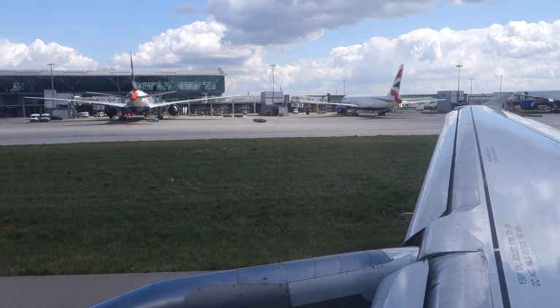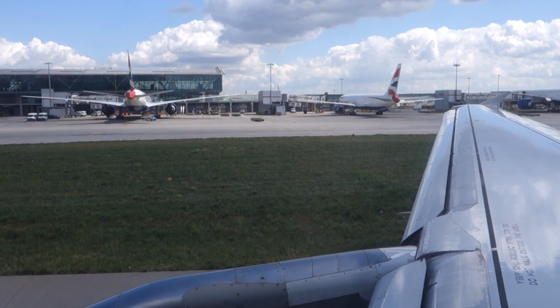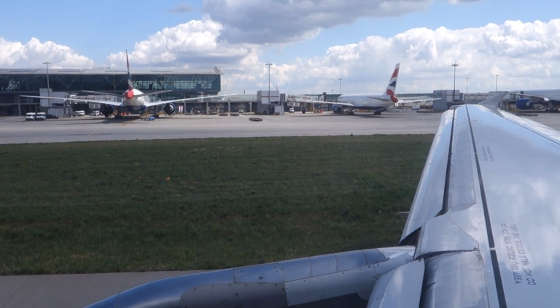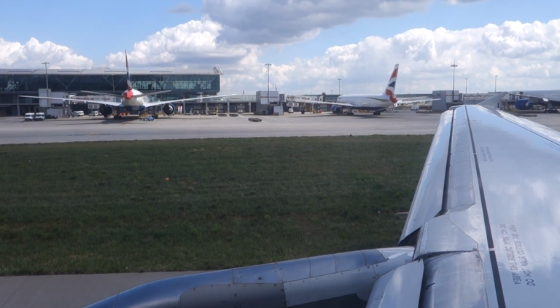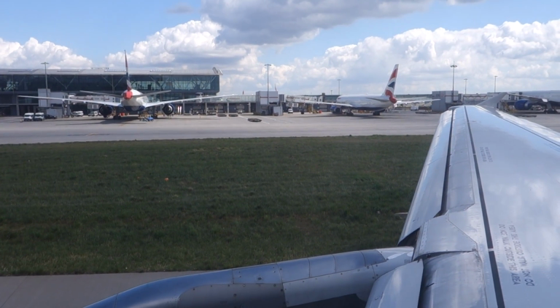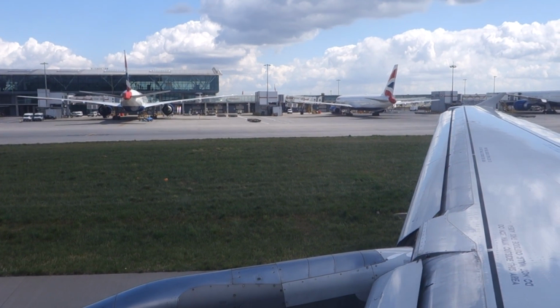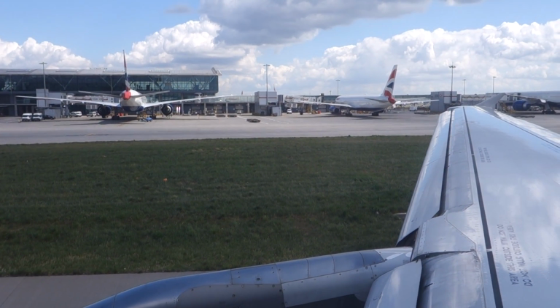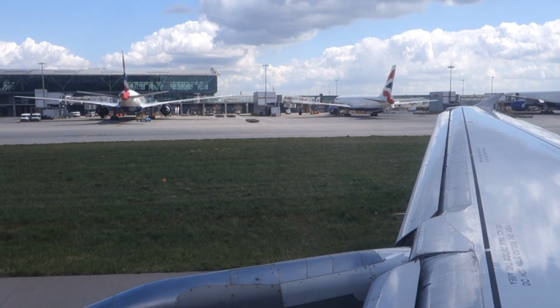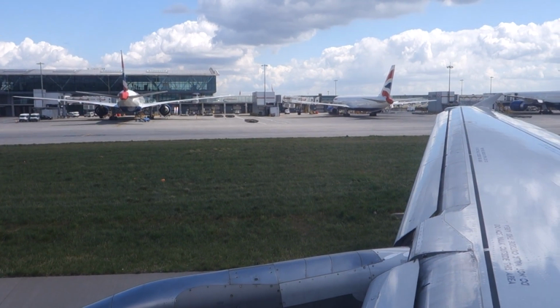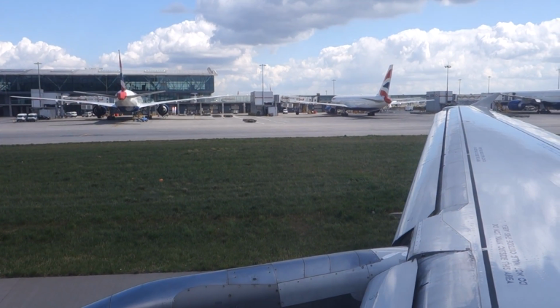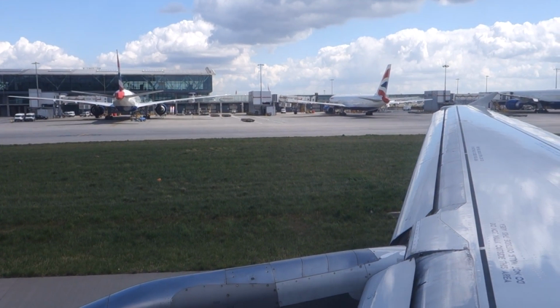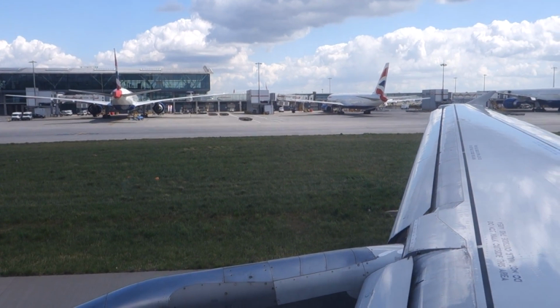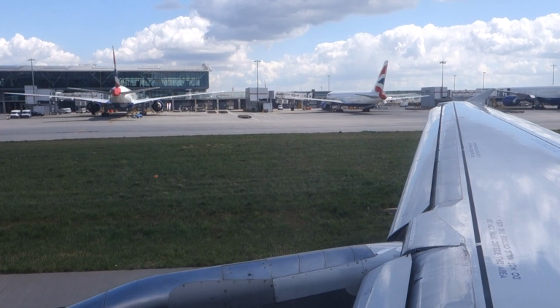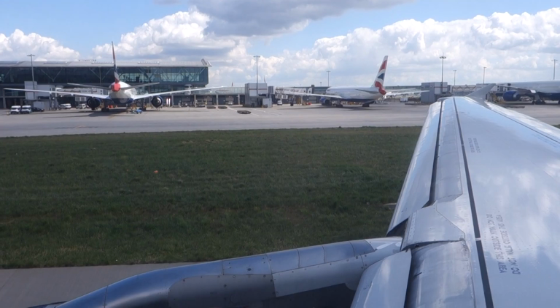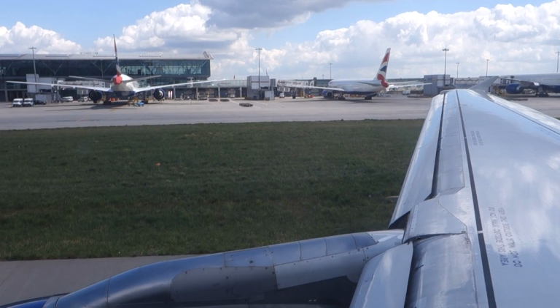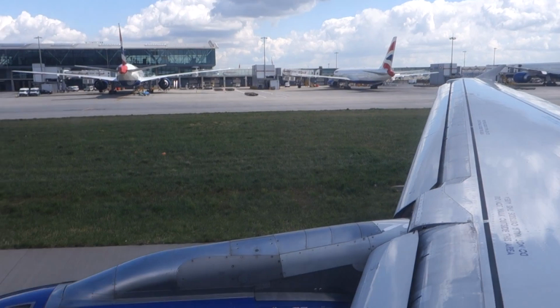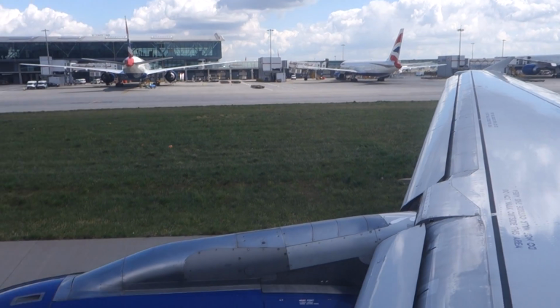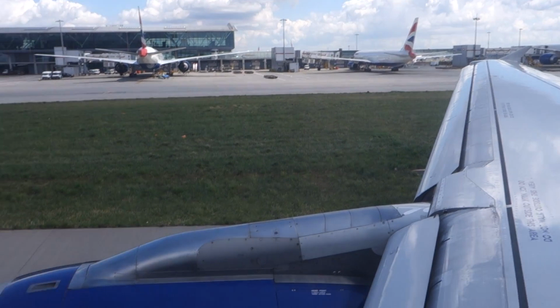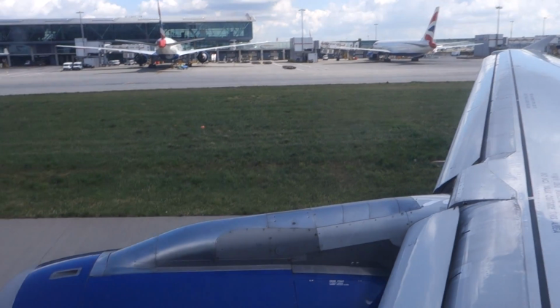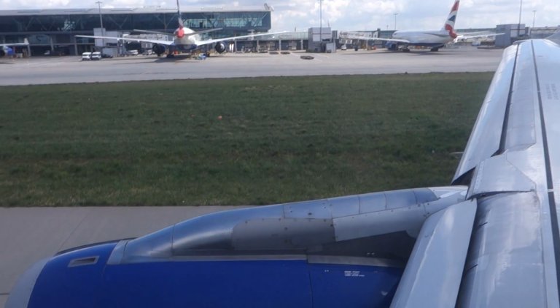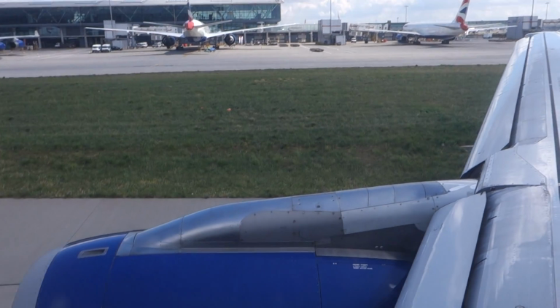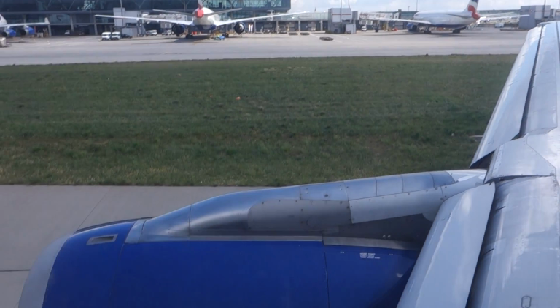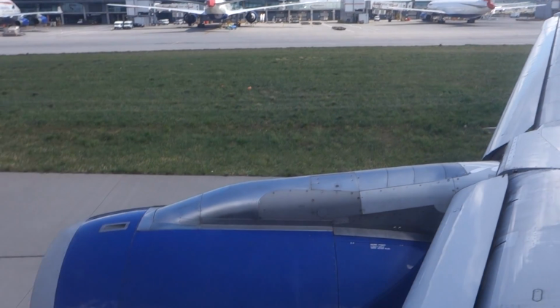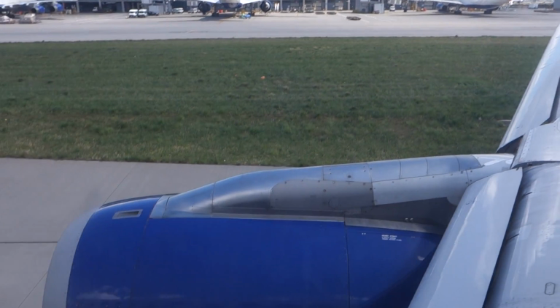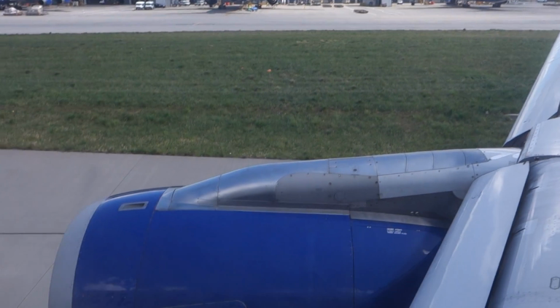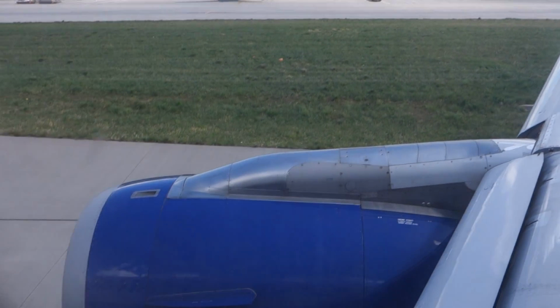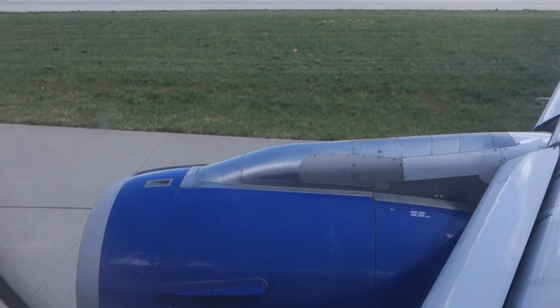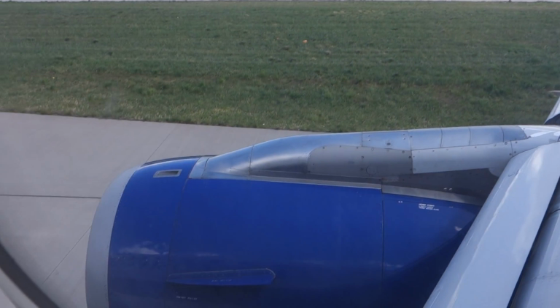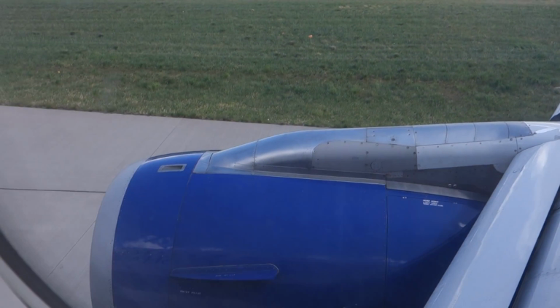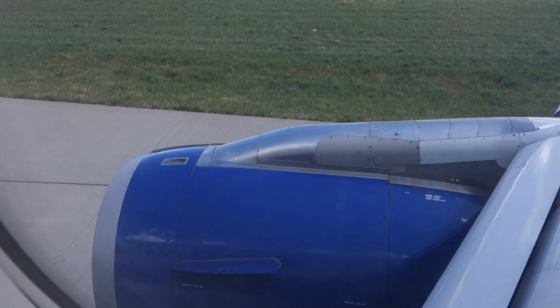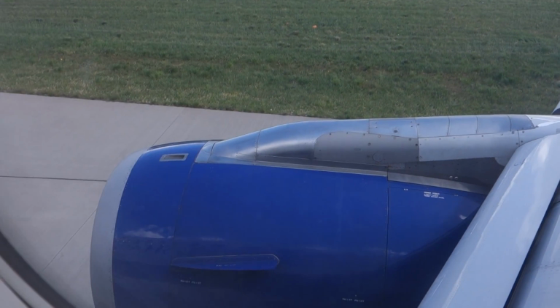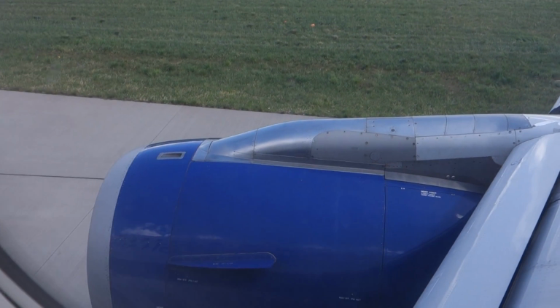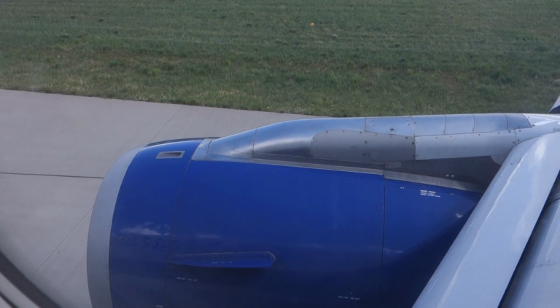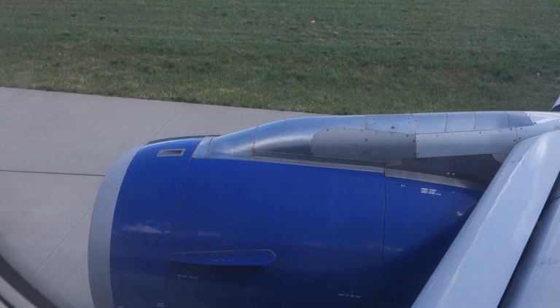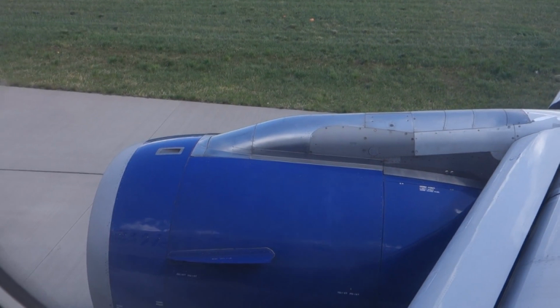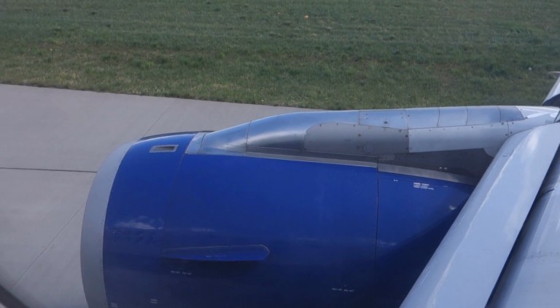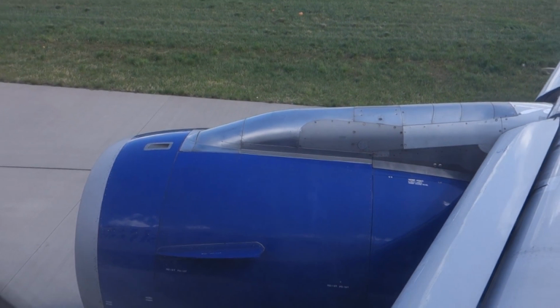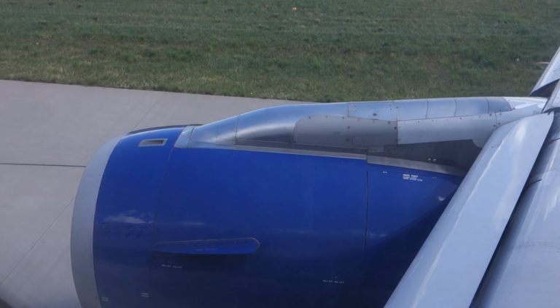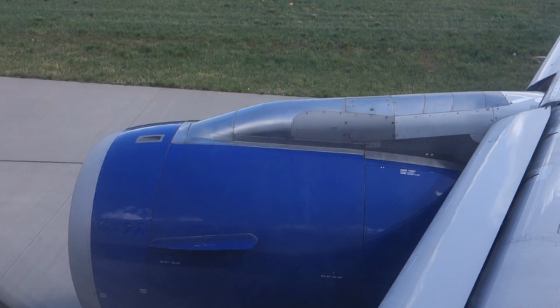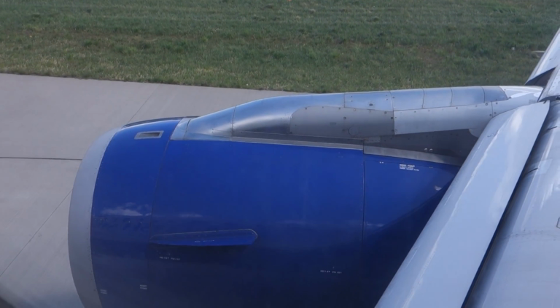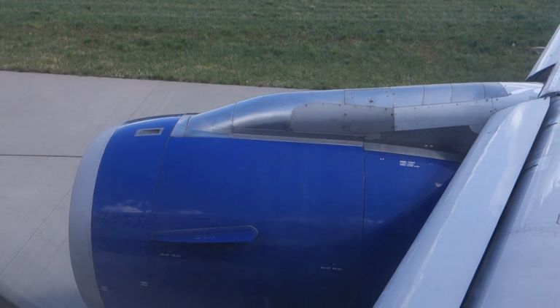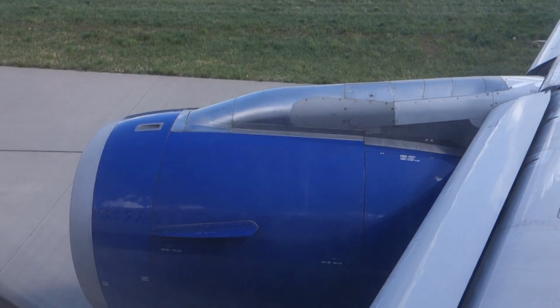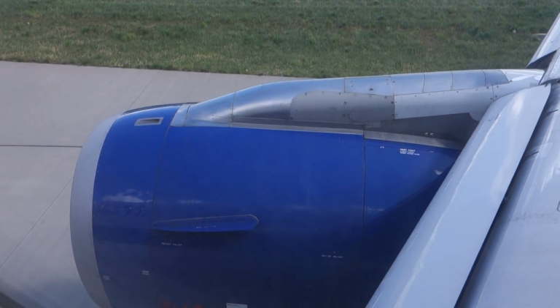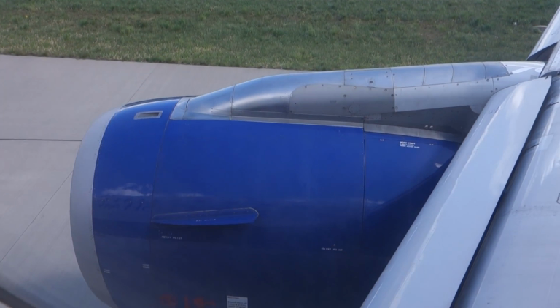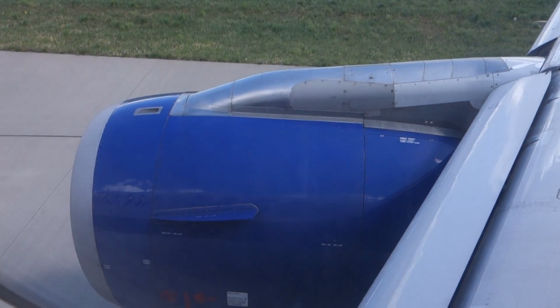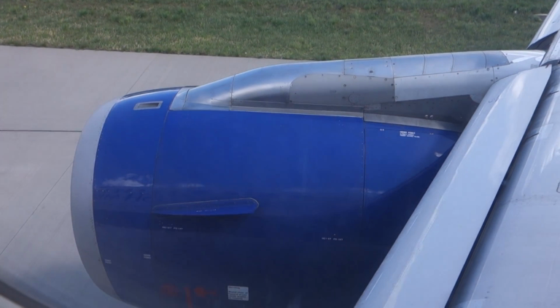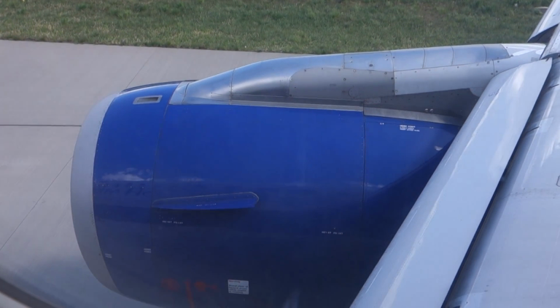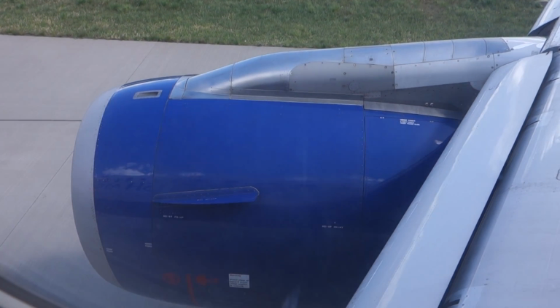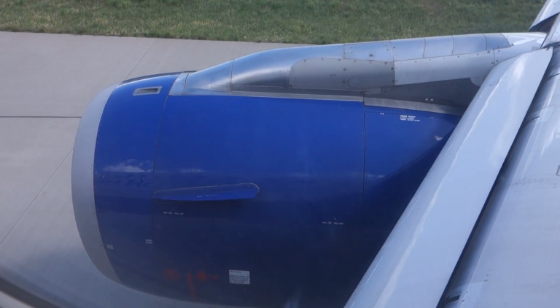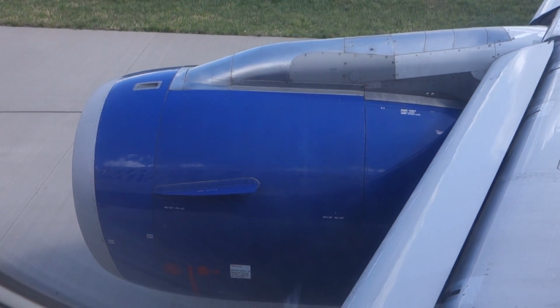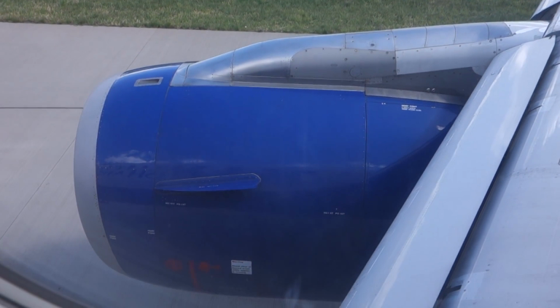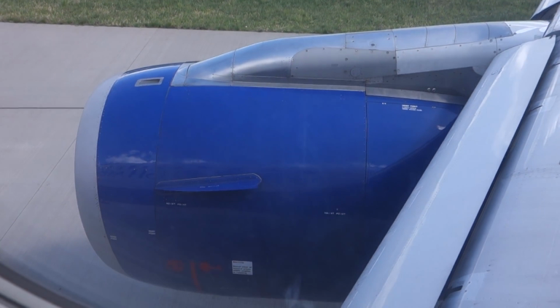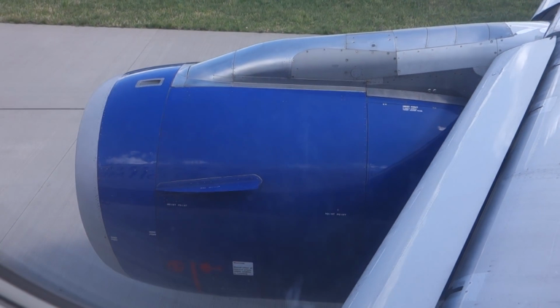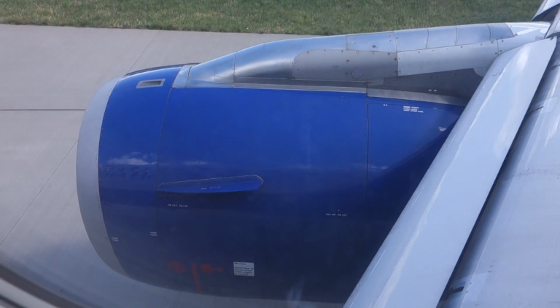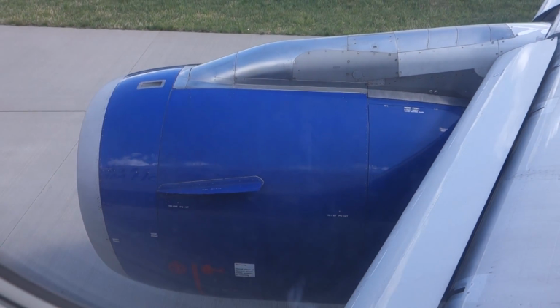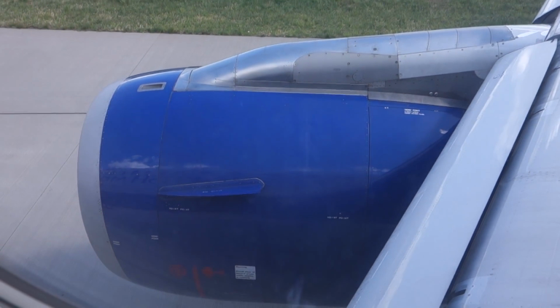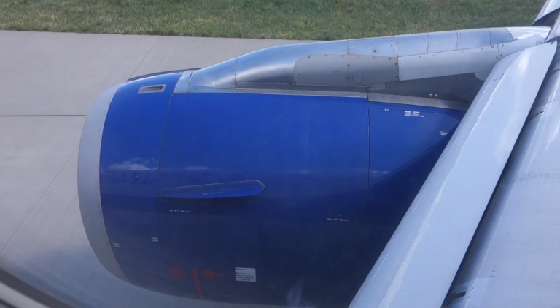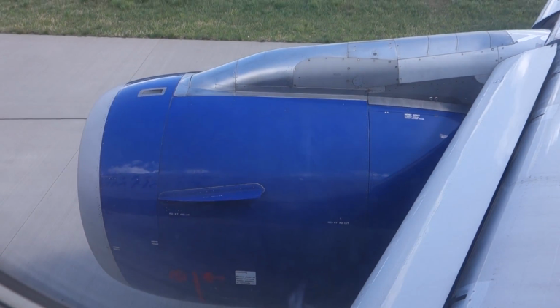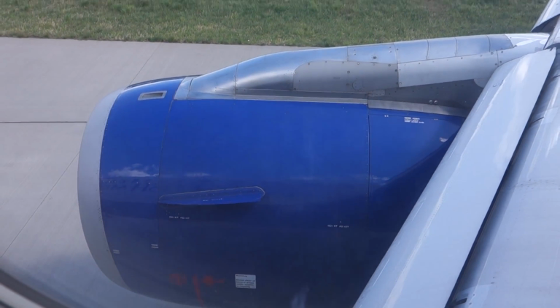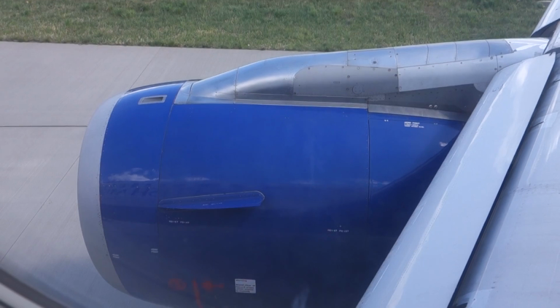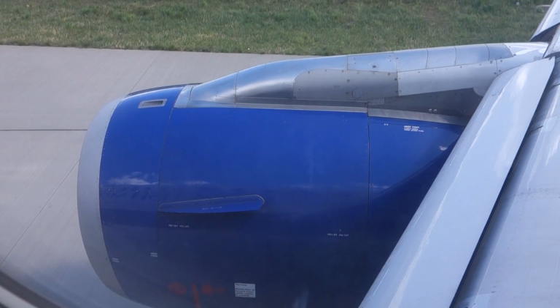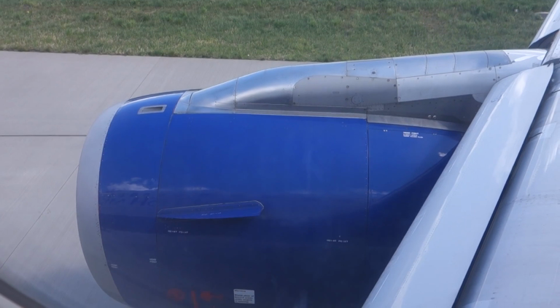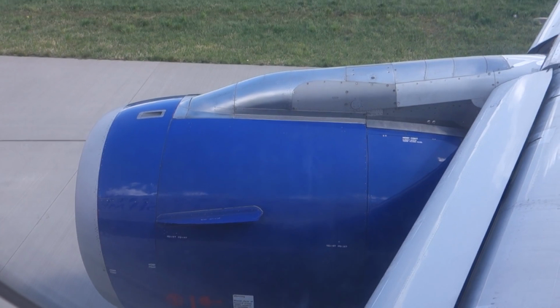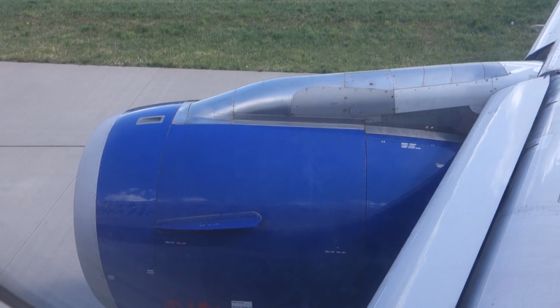Please now ensure your table is folded away, your seat is in the take-off position, put the armrest down and your seatbelt securely fastened.